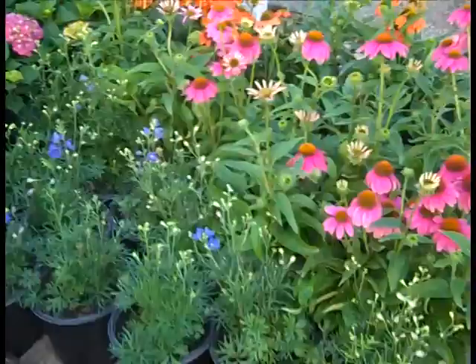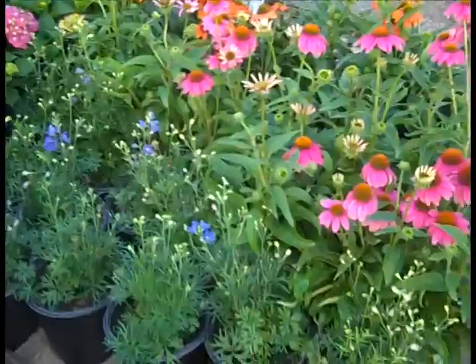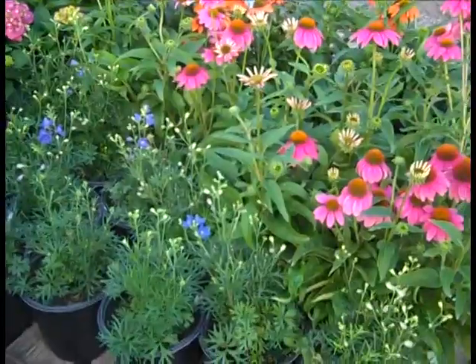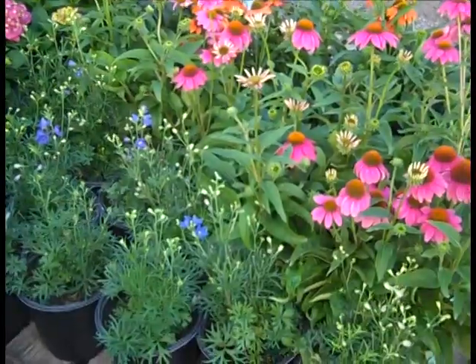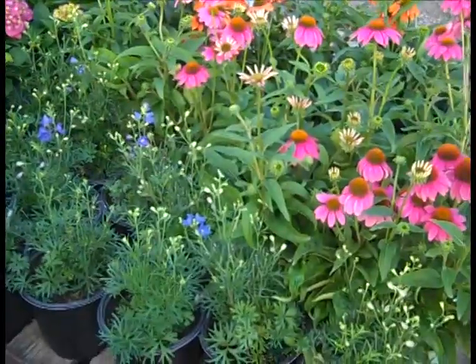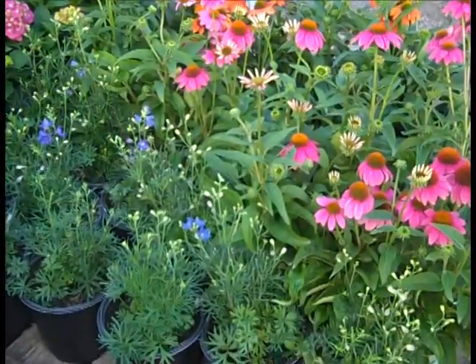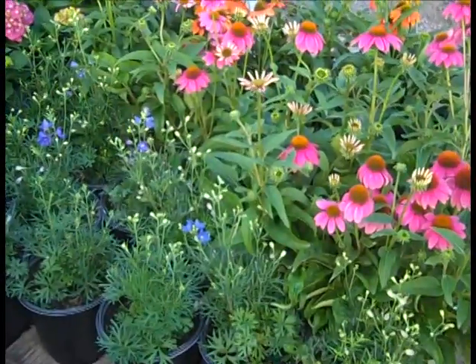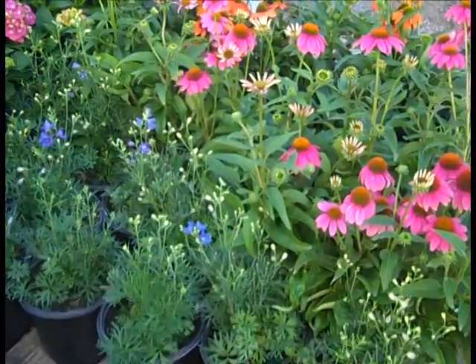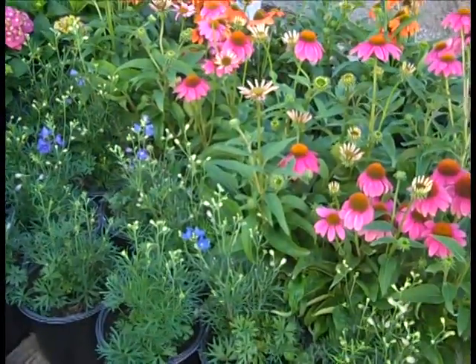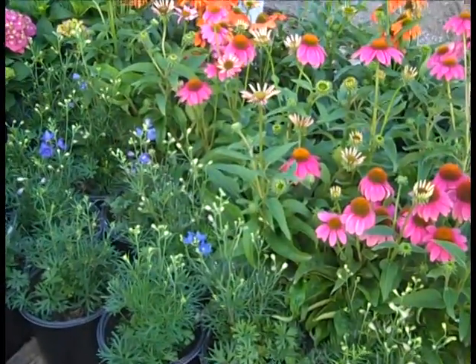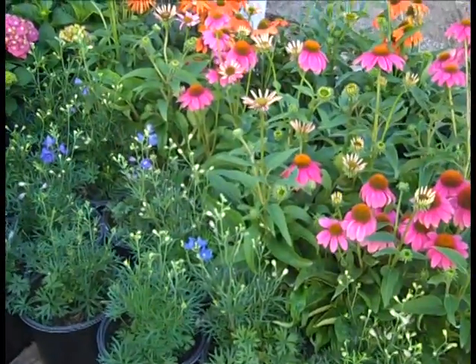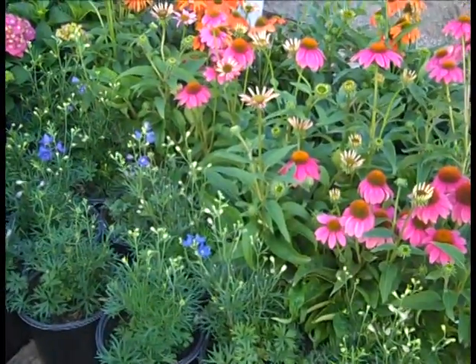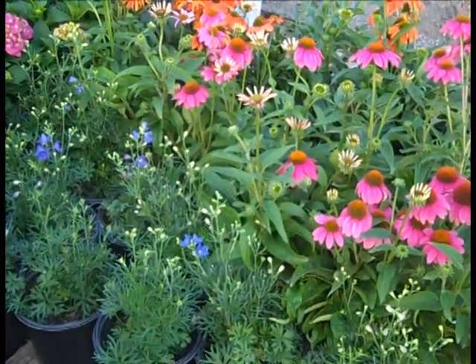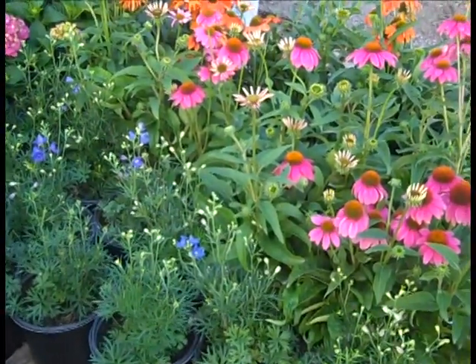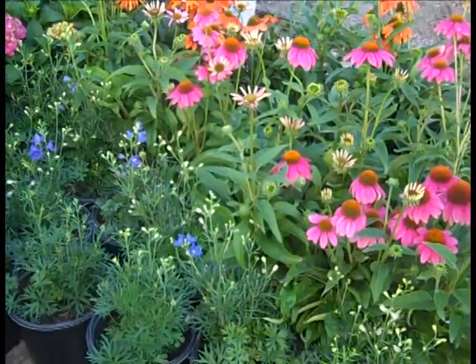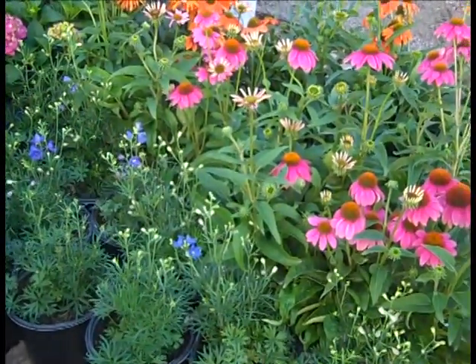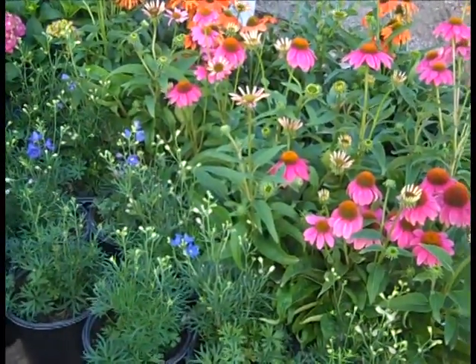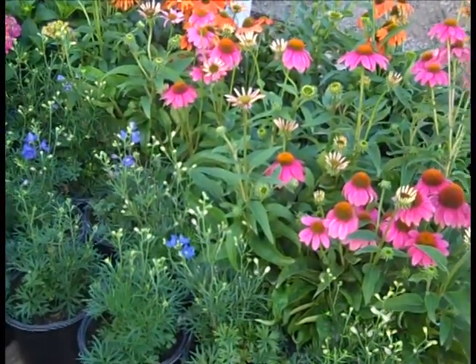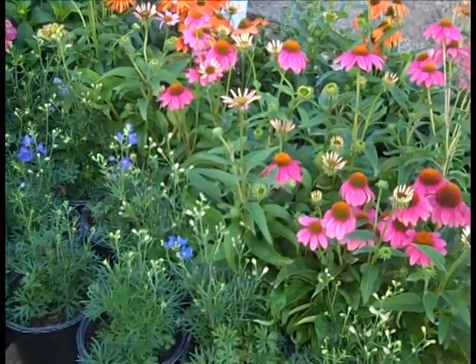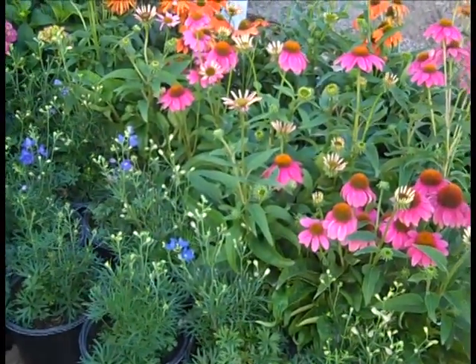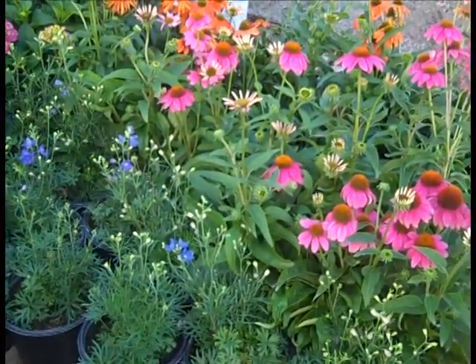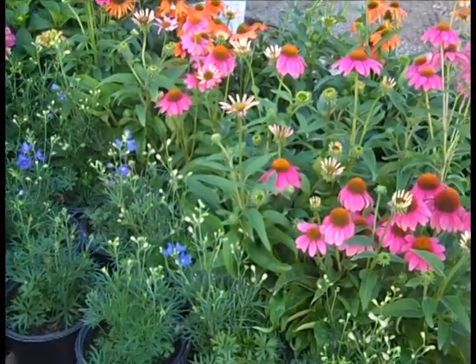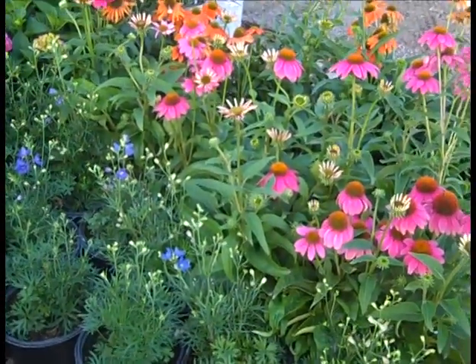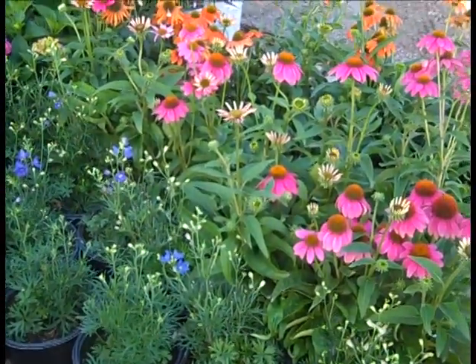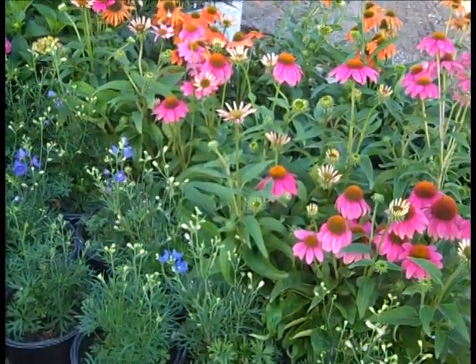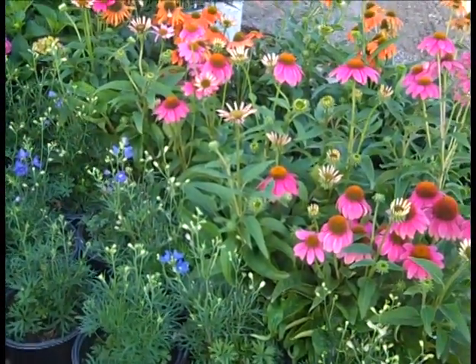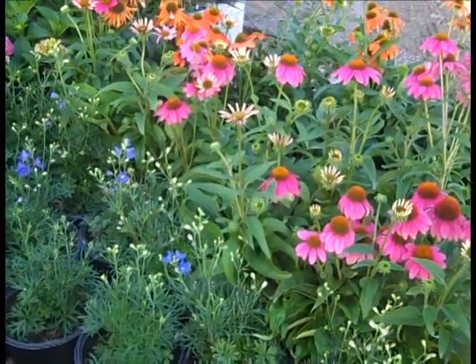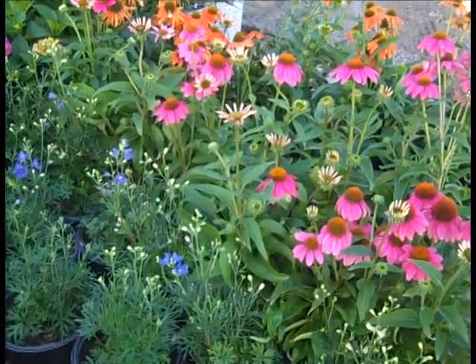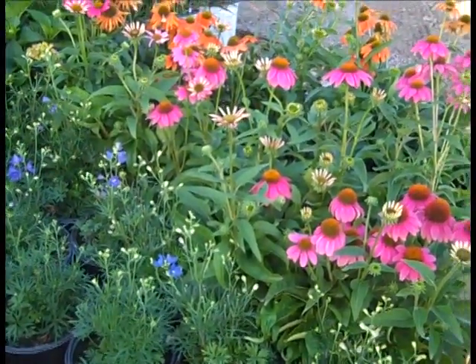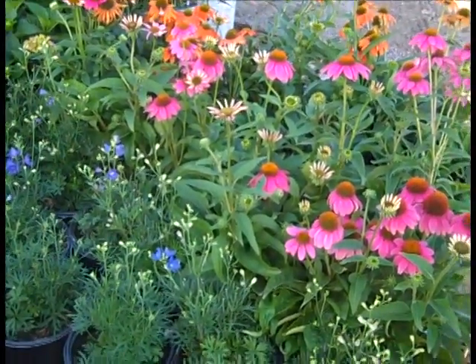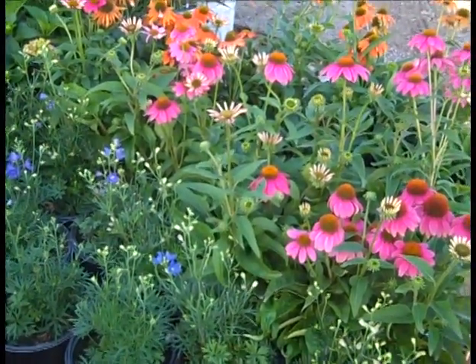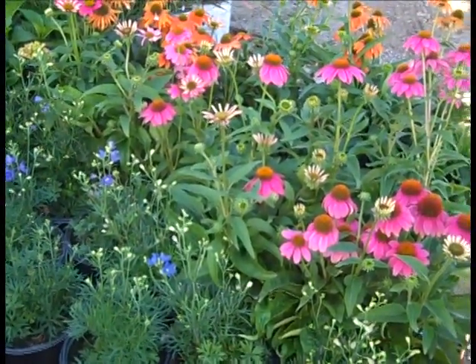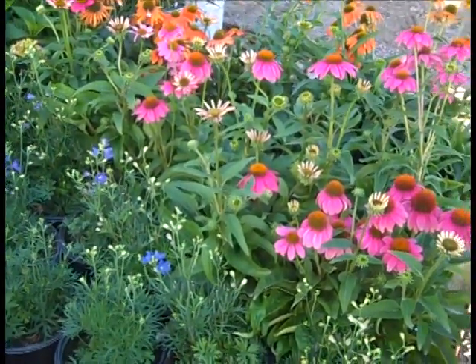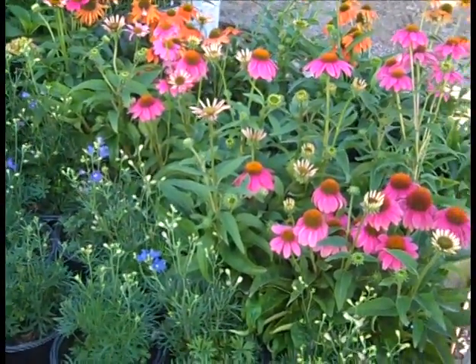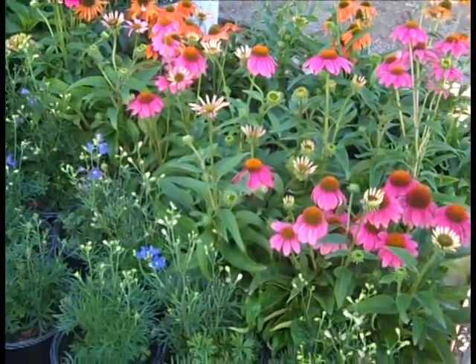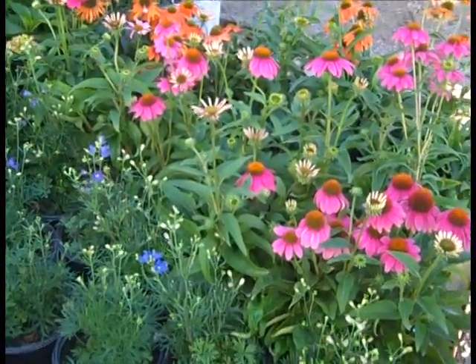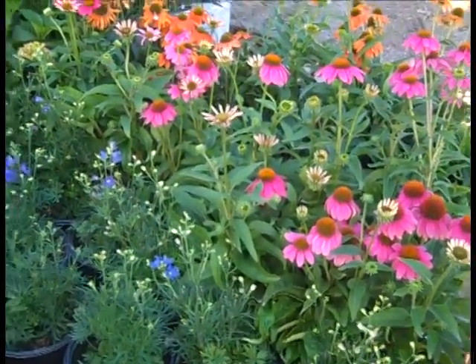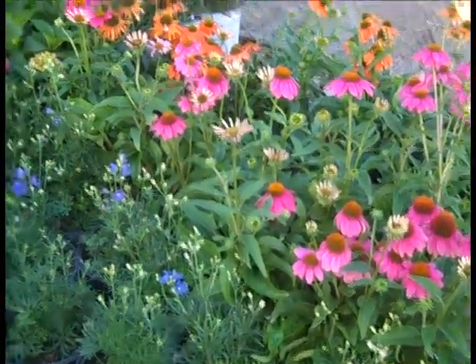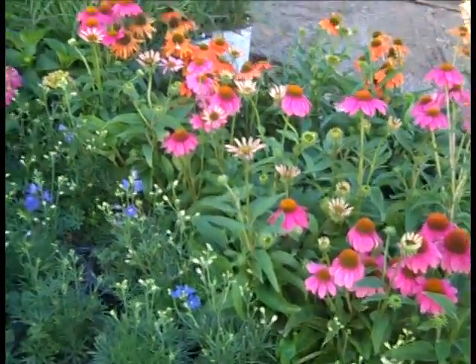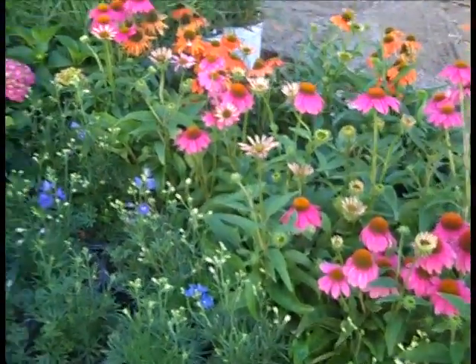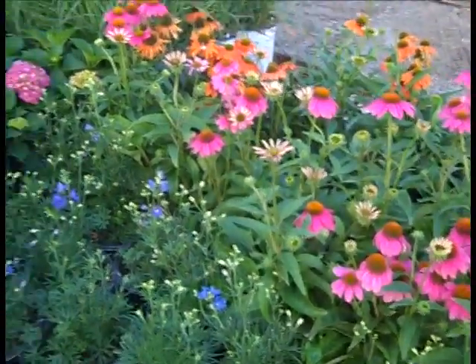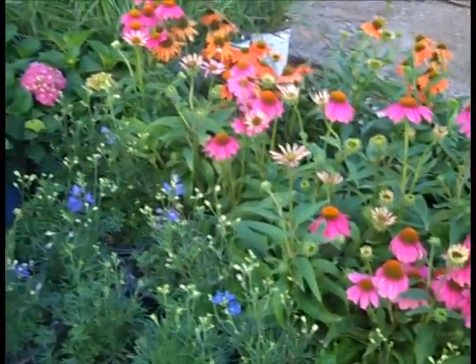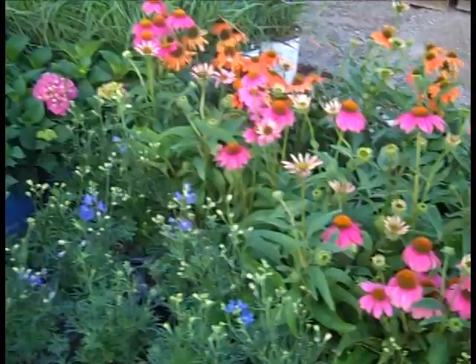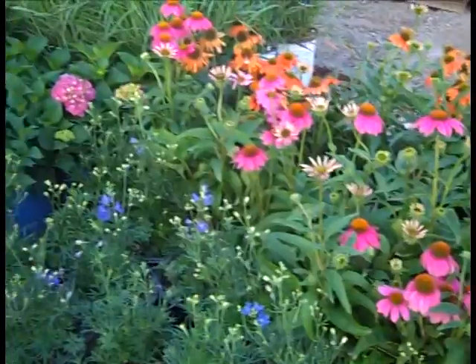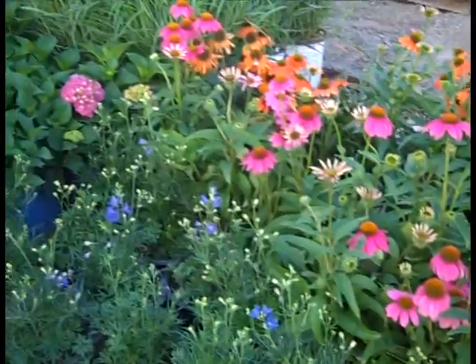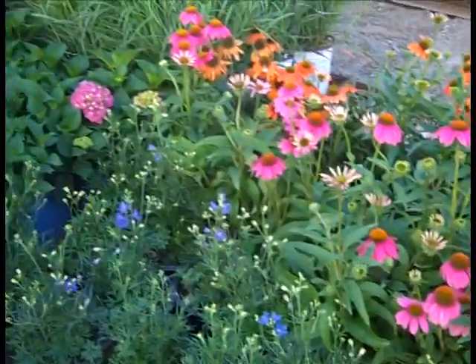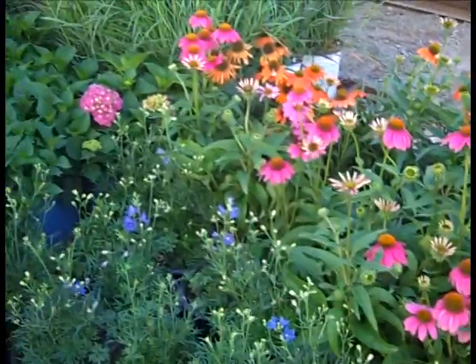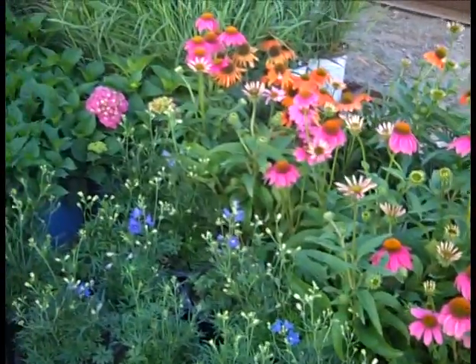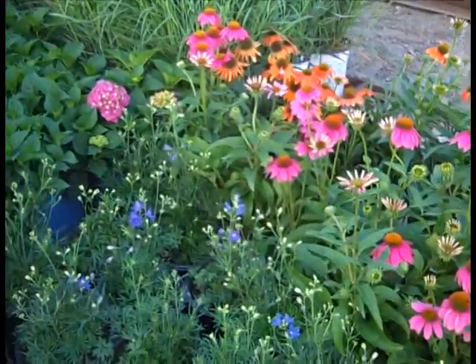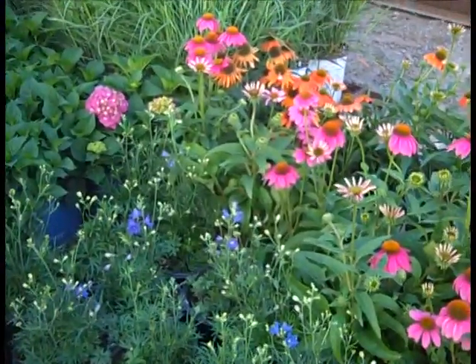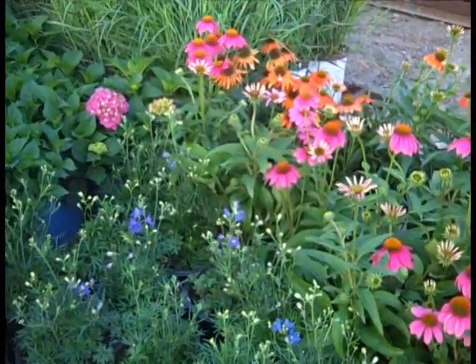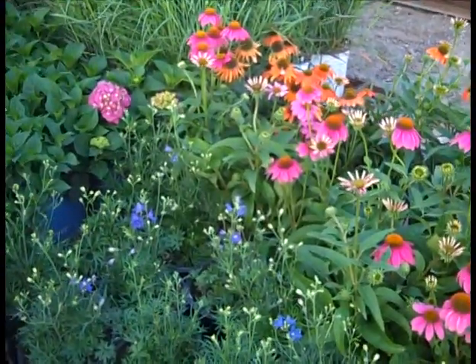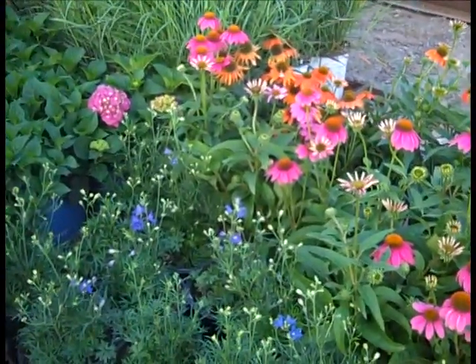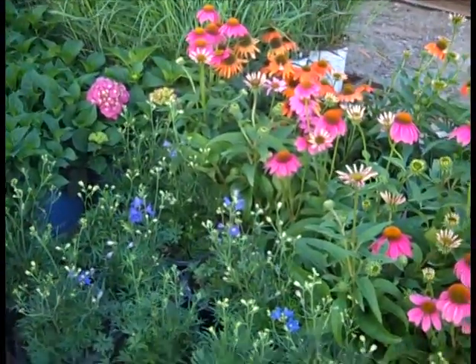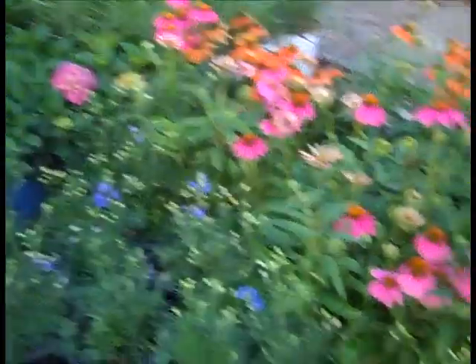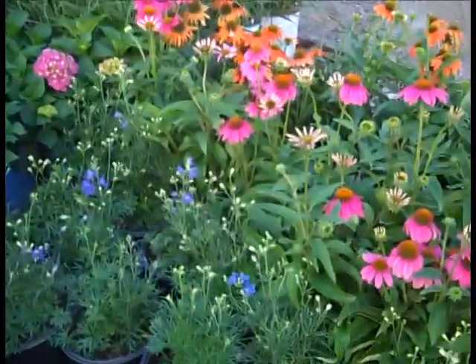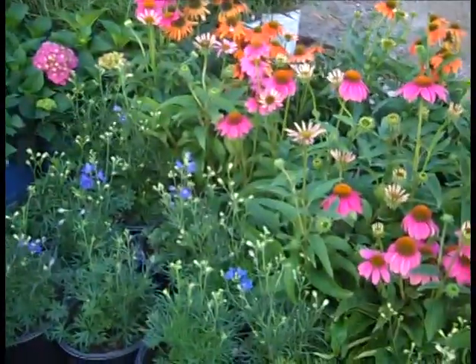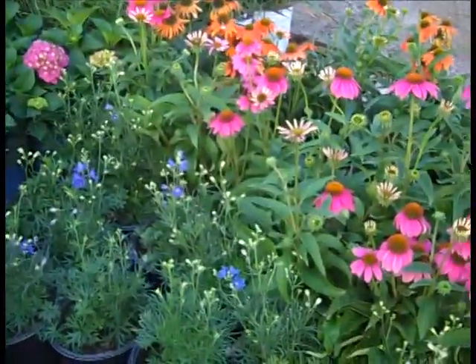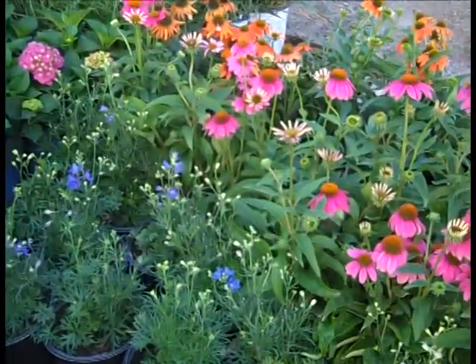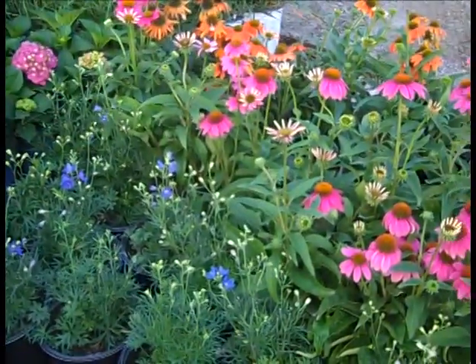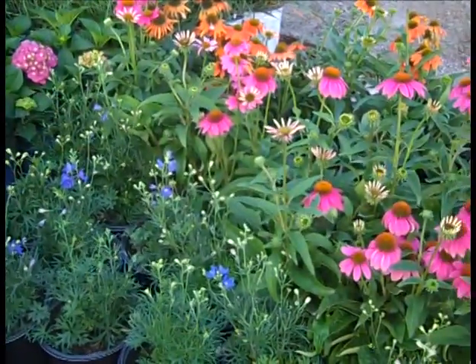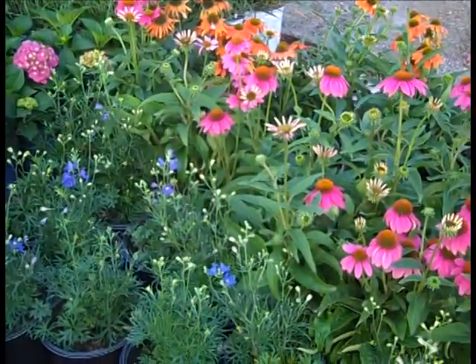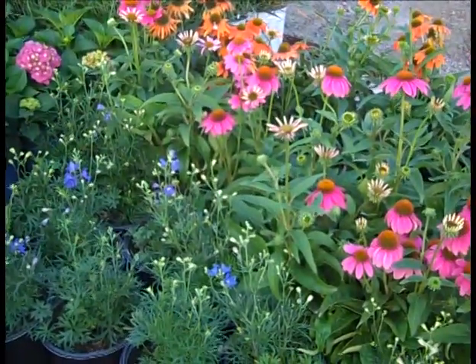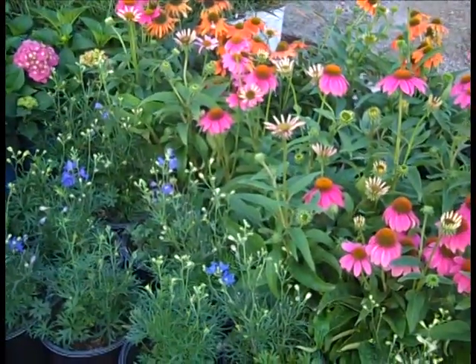Here we're looking at some beautiful Echinaceas. We have a lot of selection on those, and still have some nice bud and bloom plants.